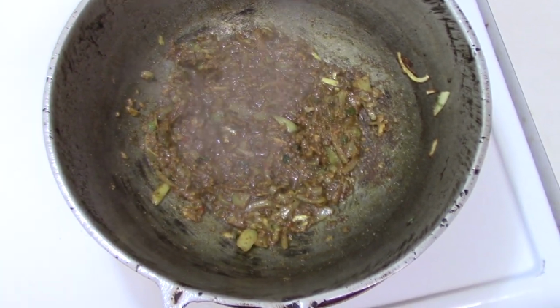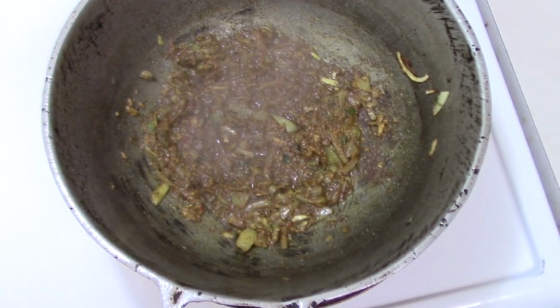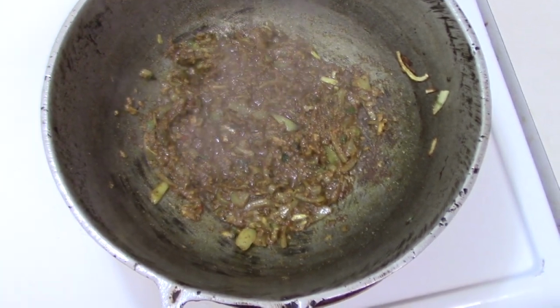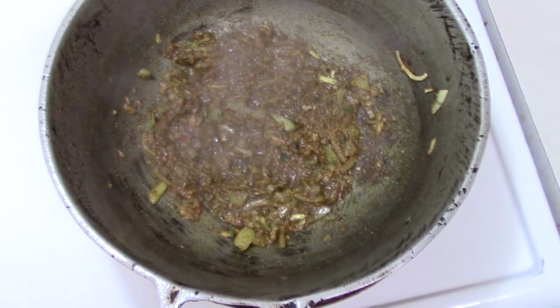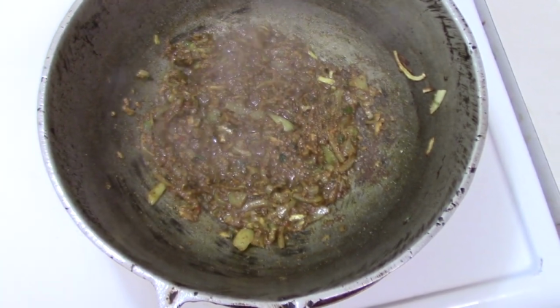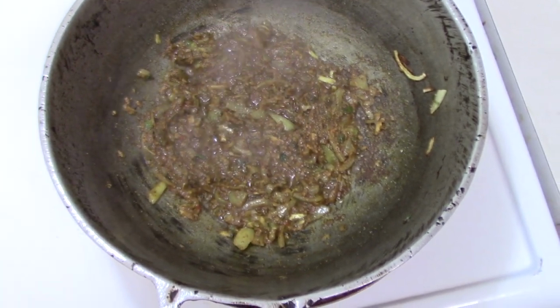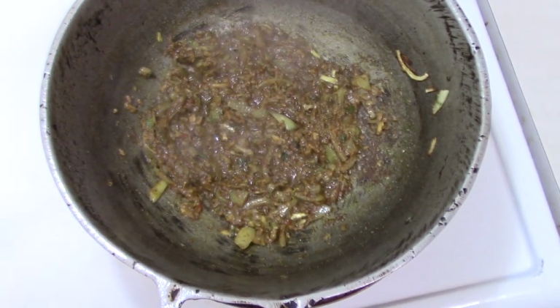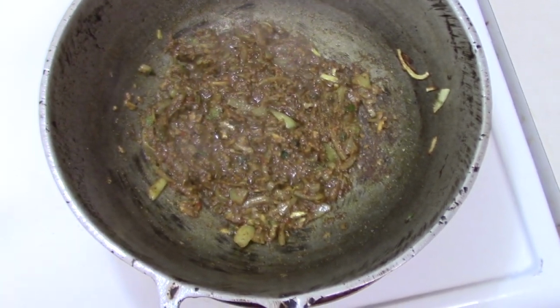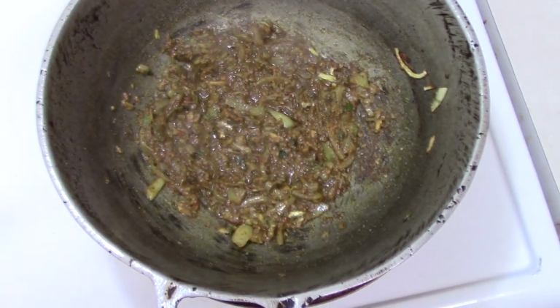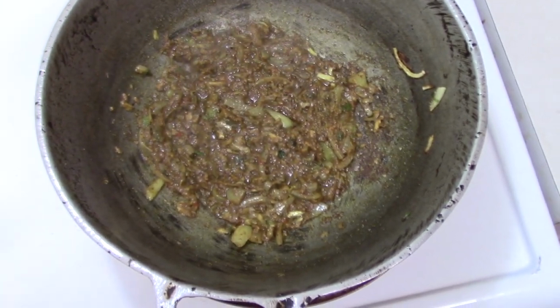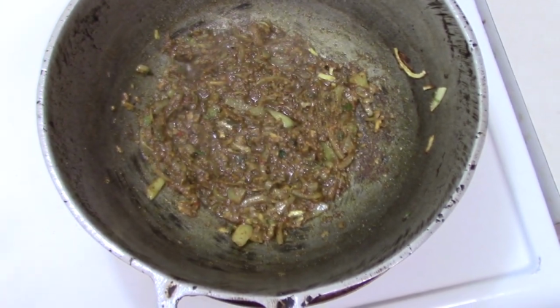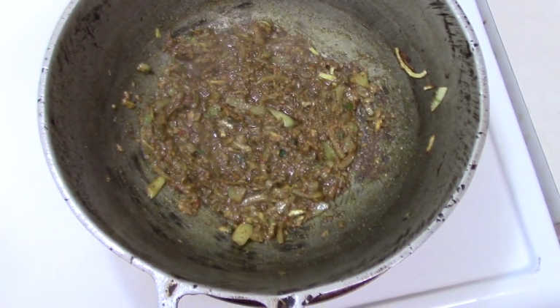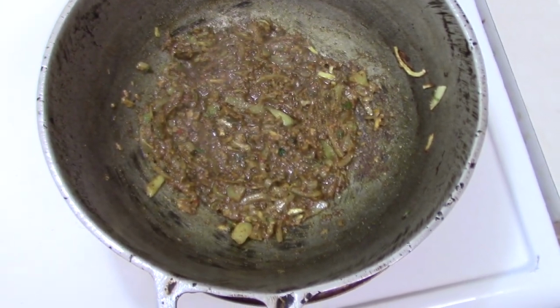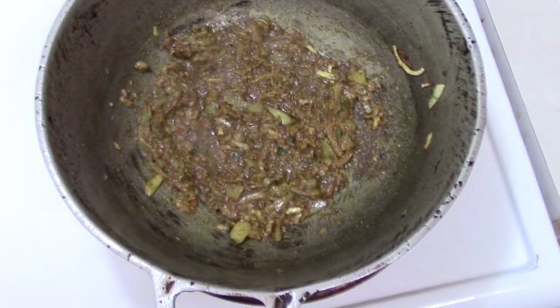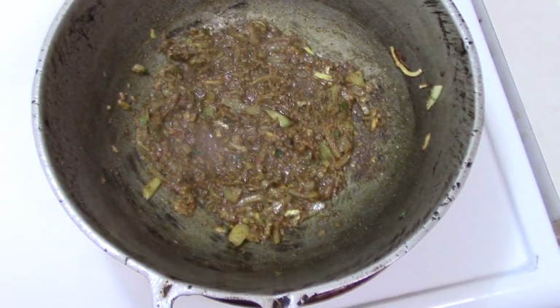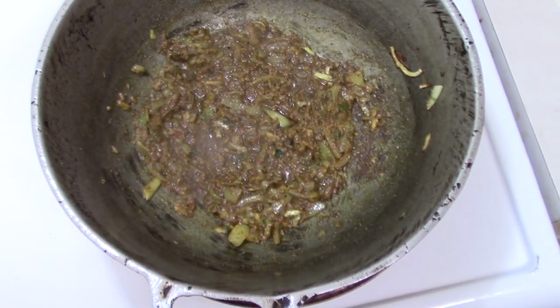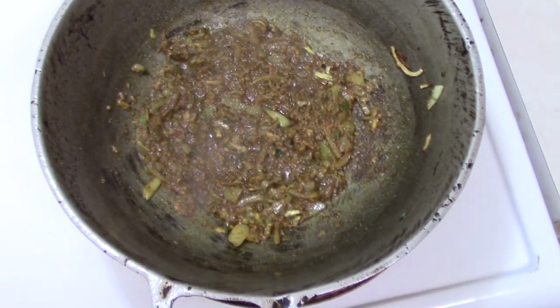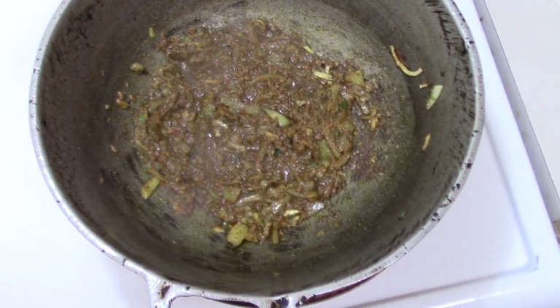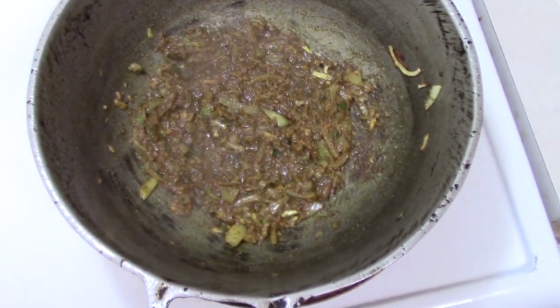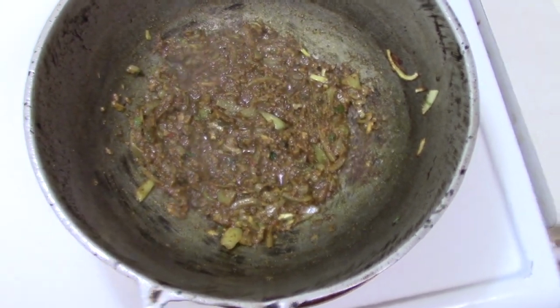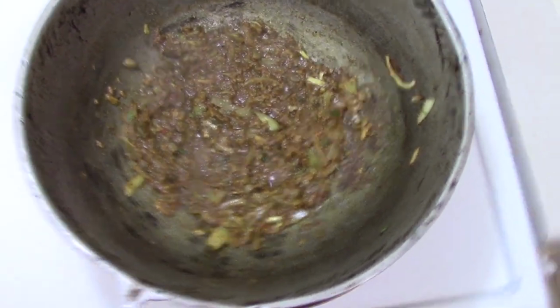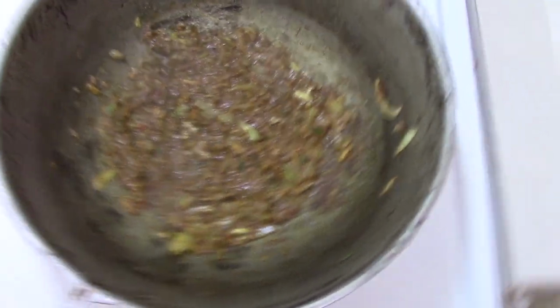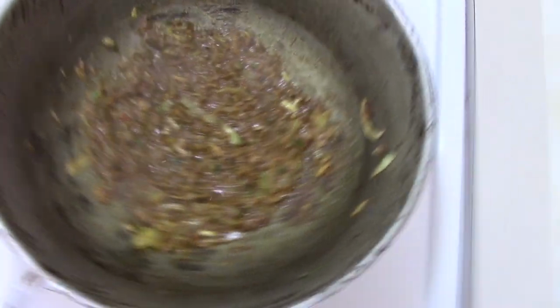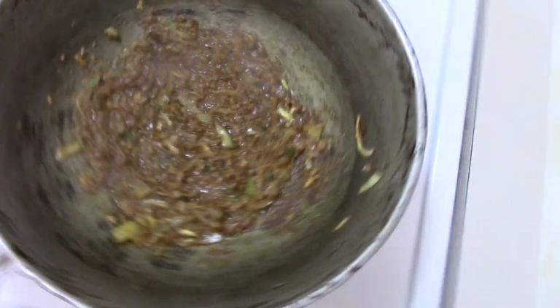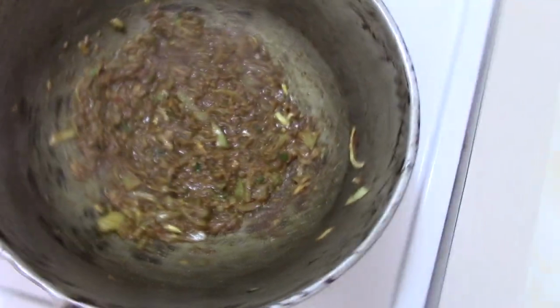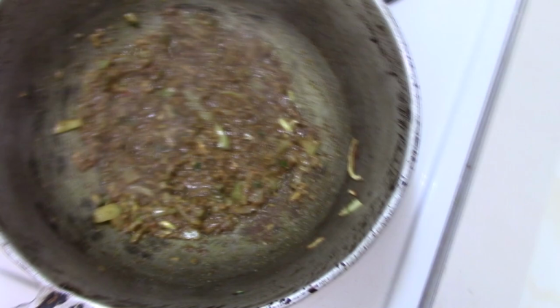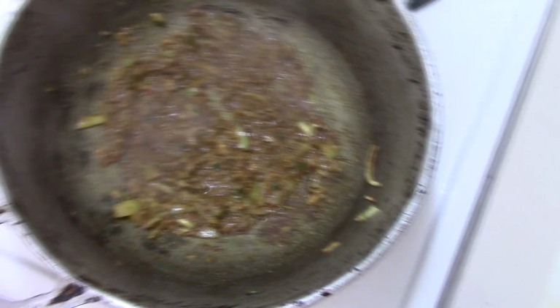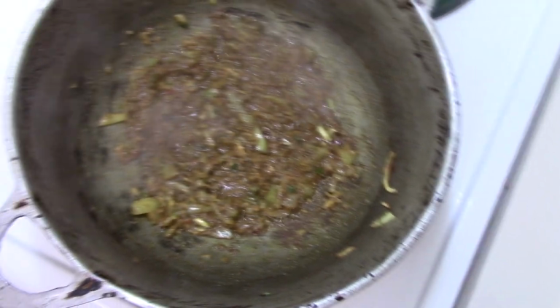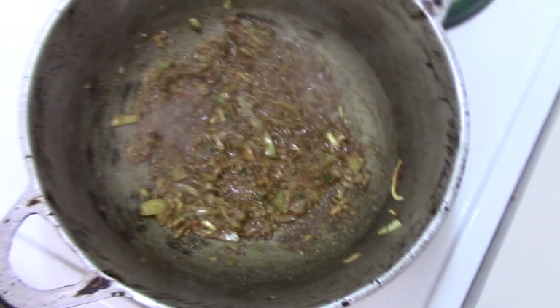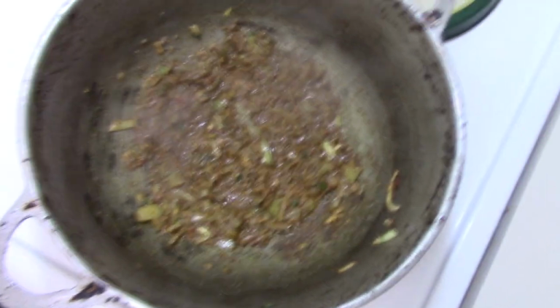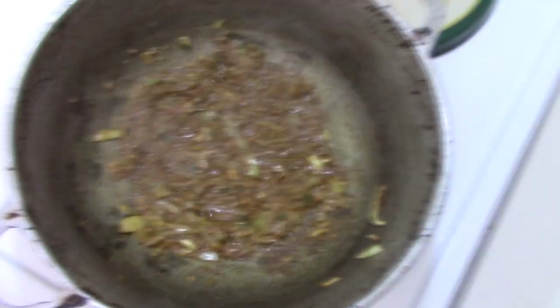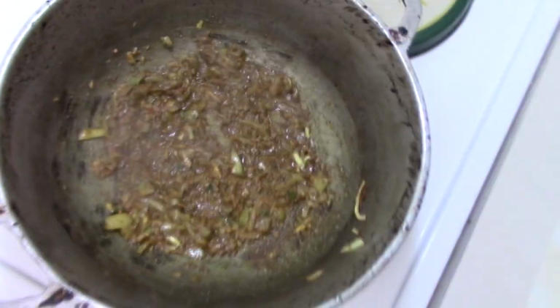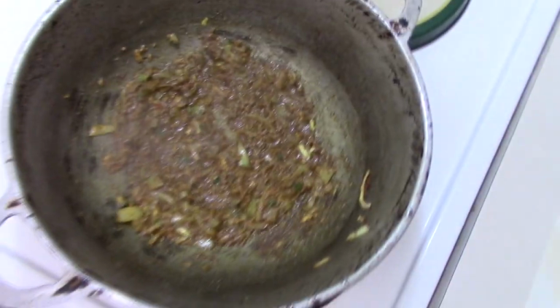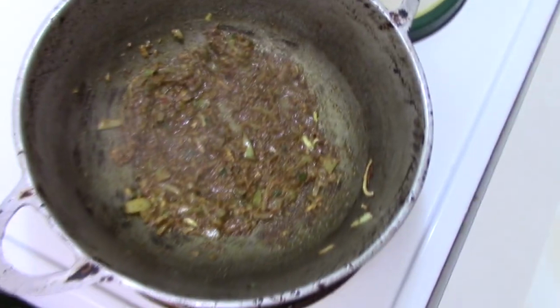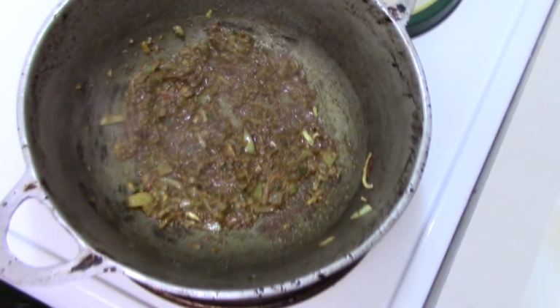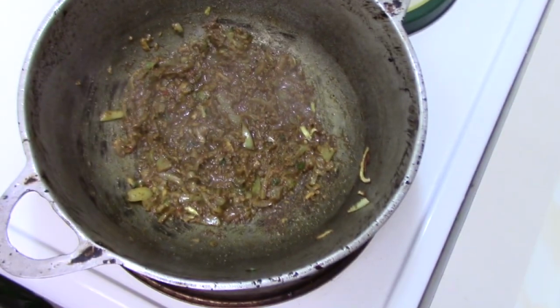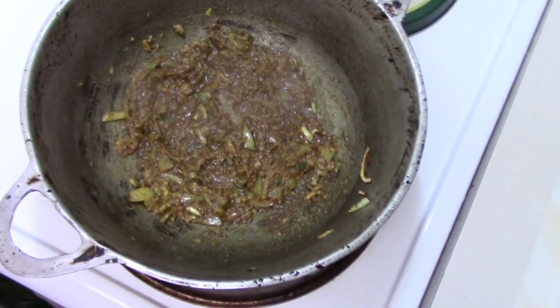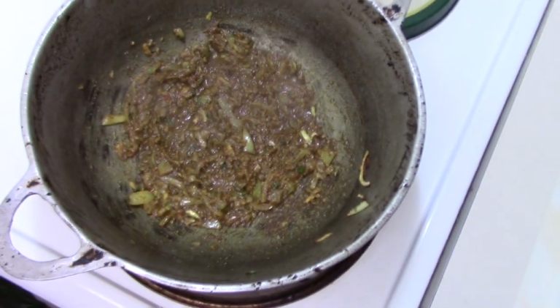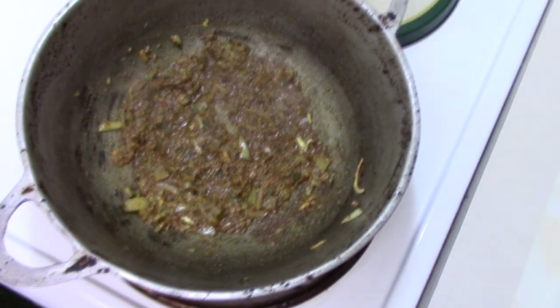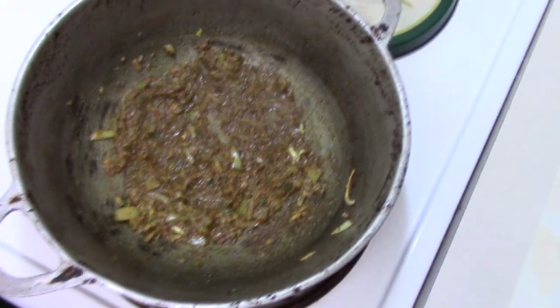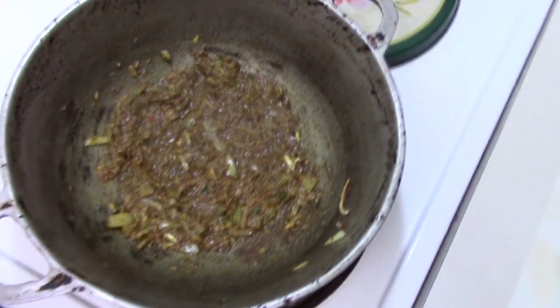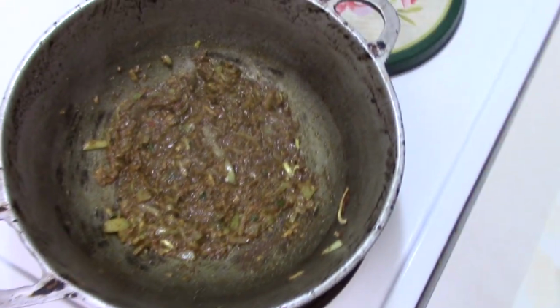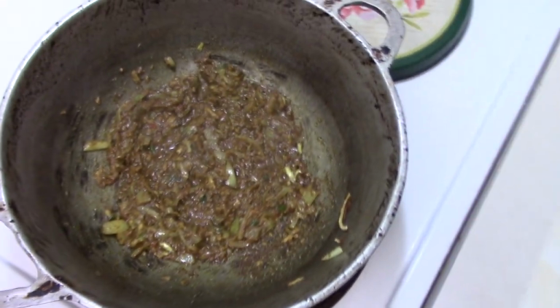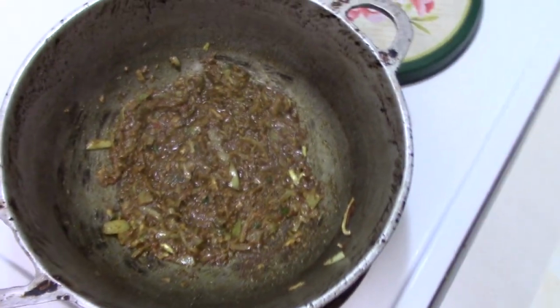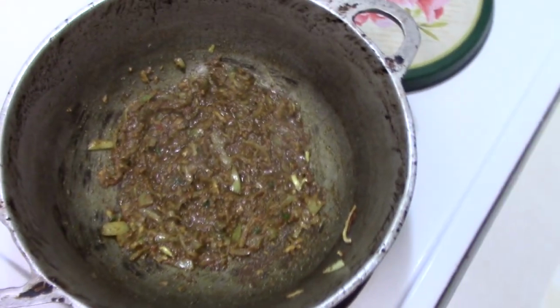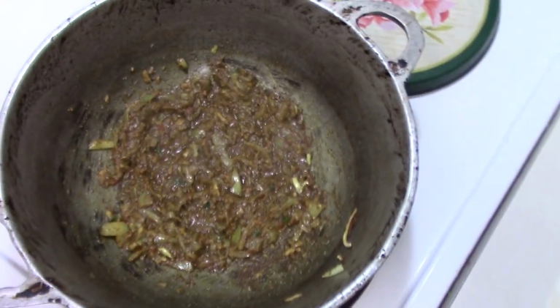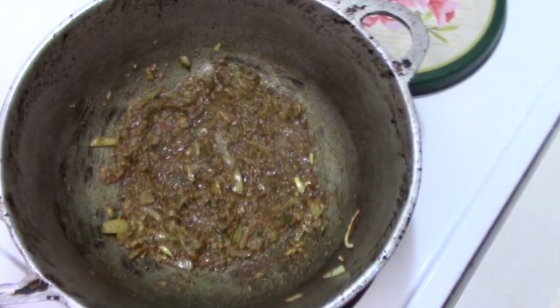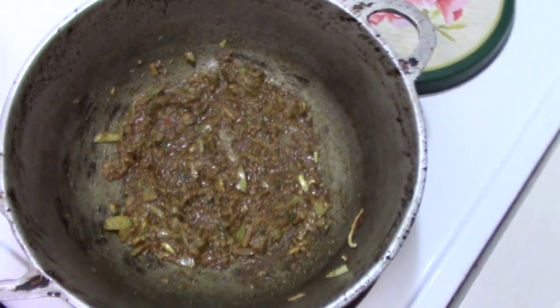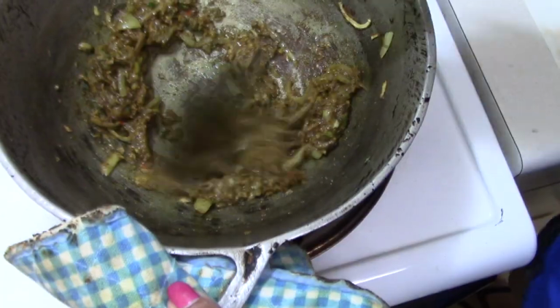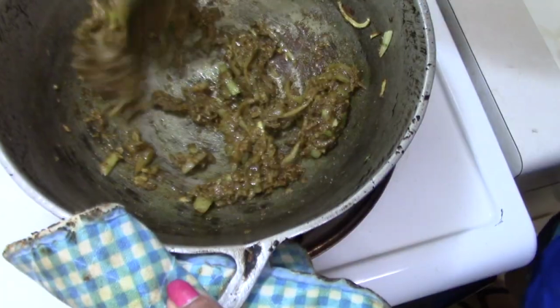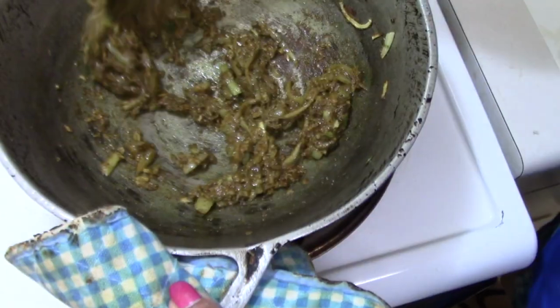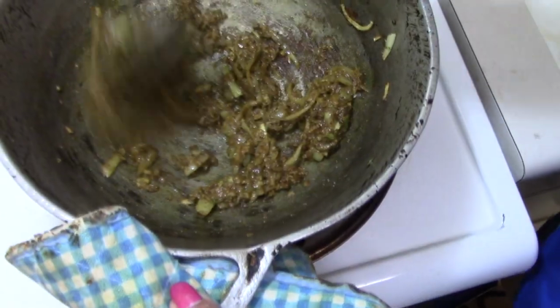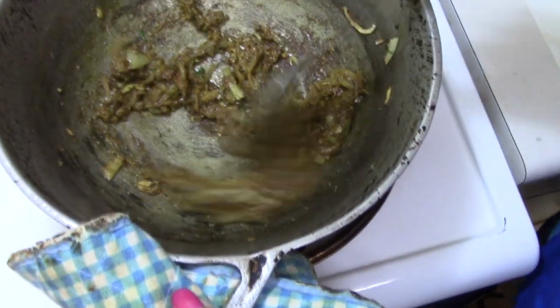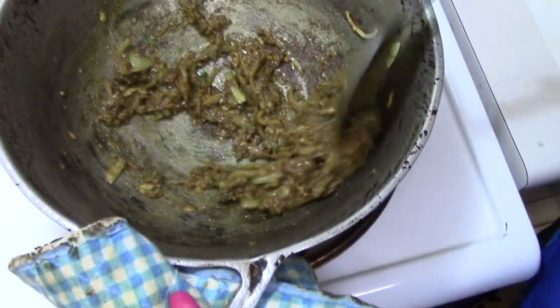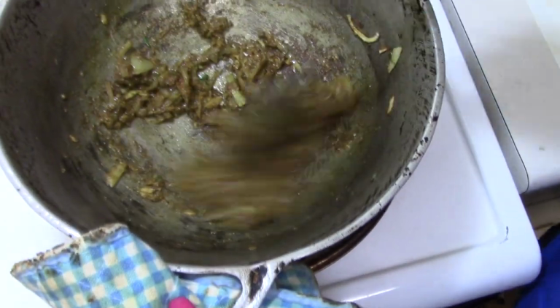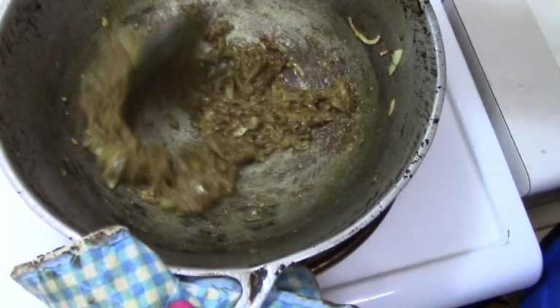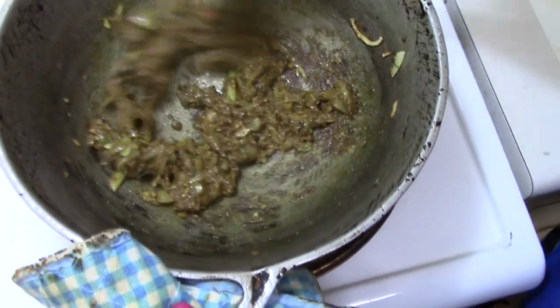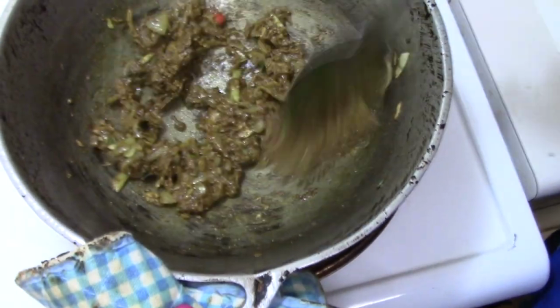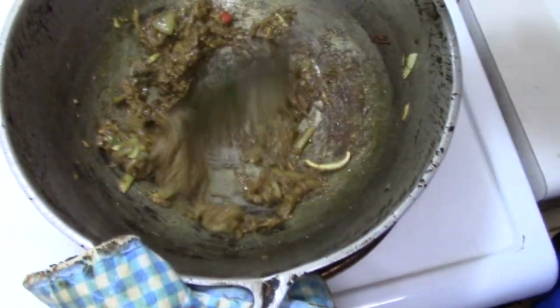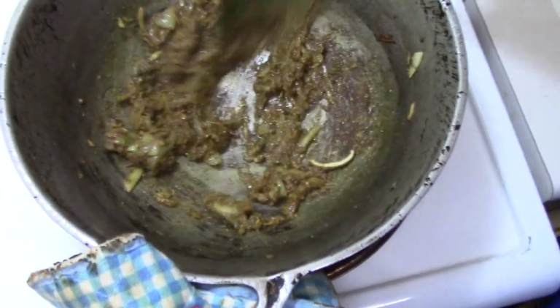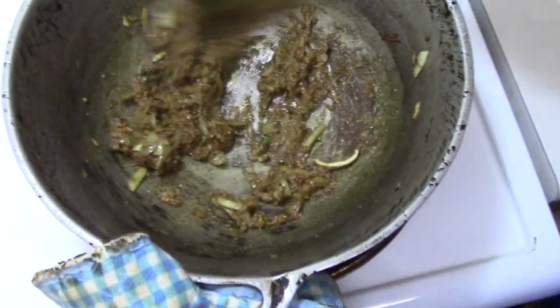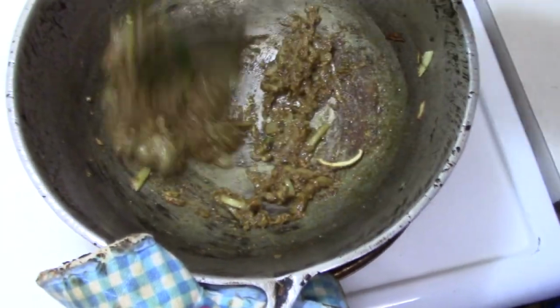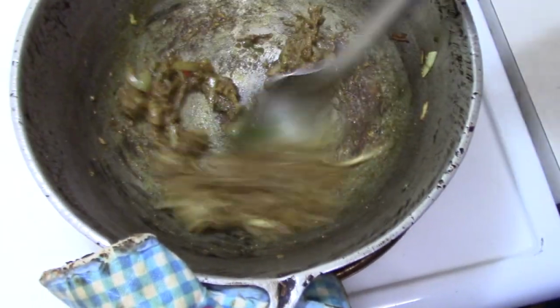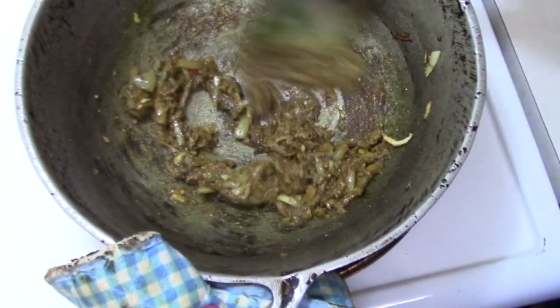In this case with the shrimp, since the shrimp is going to be done in no time, the fish is cooked quickly.